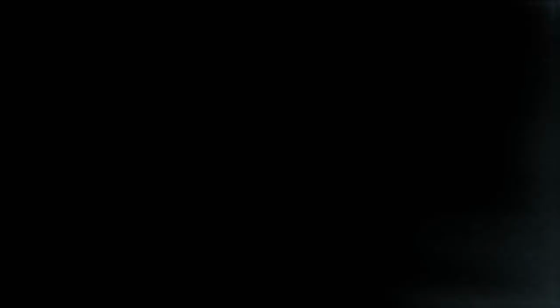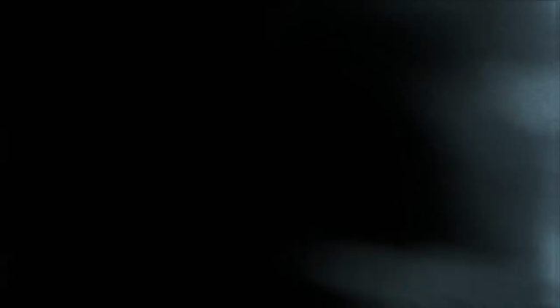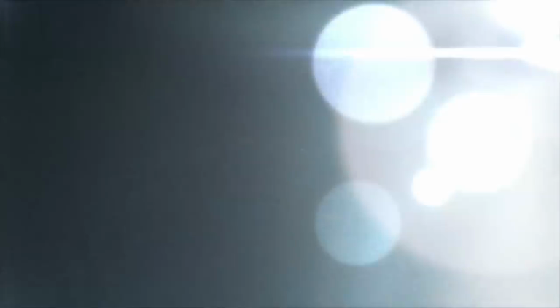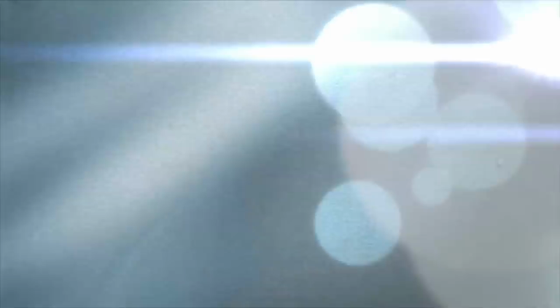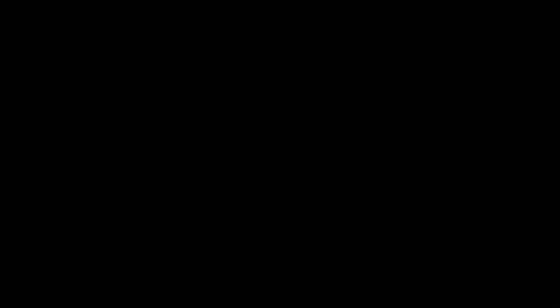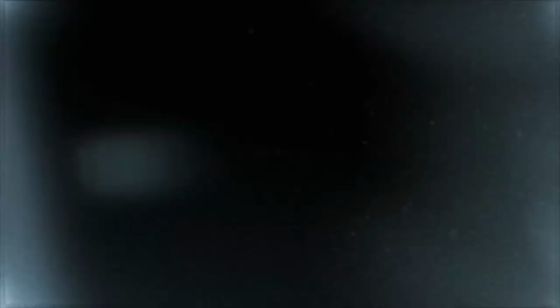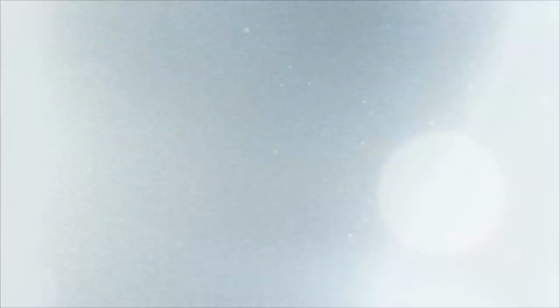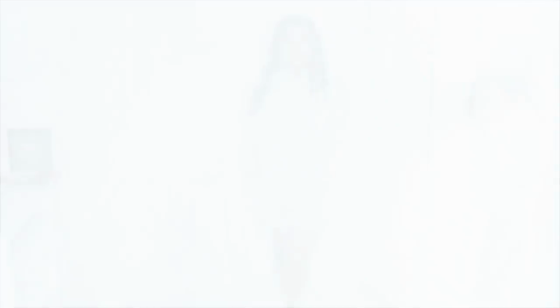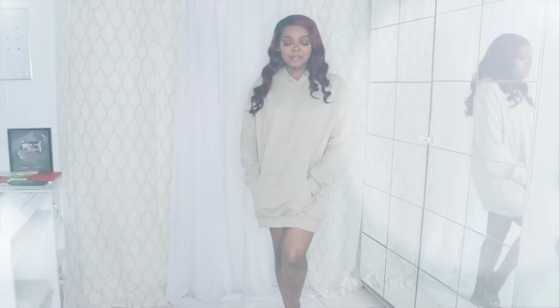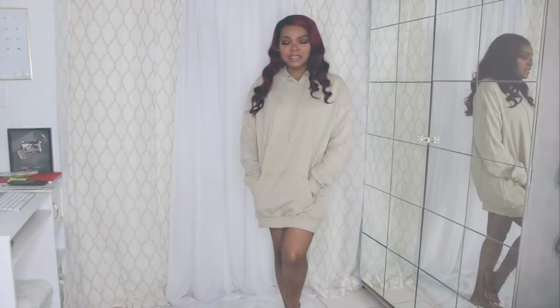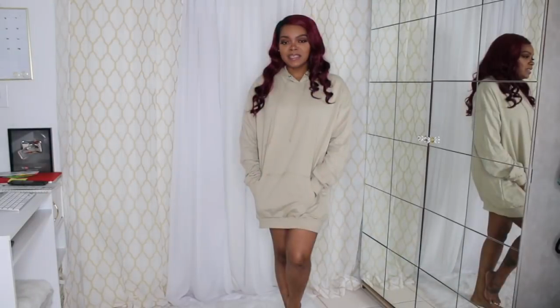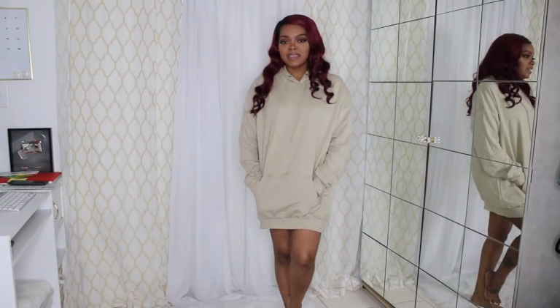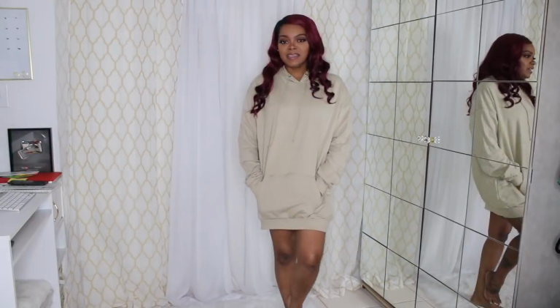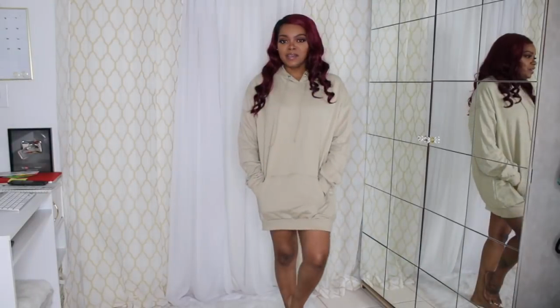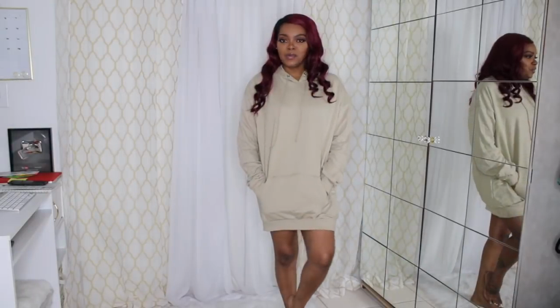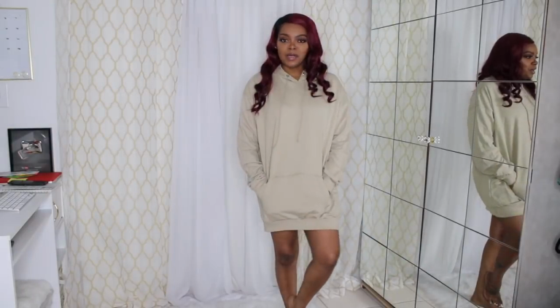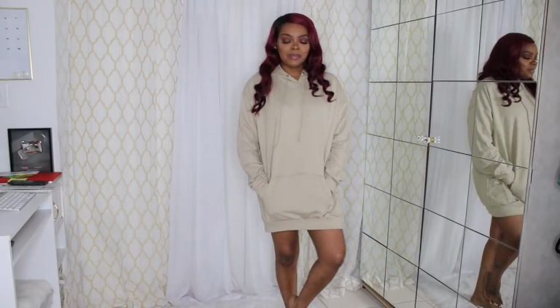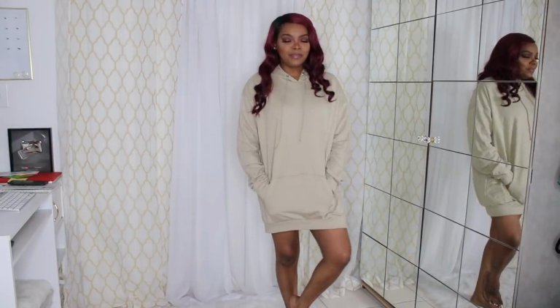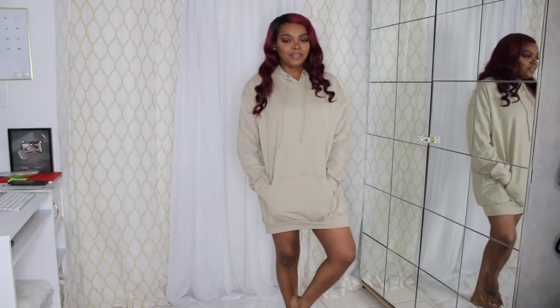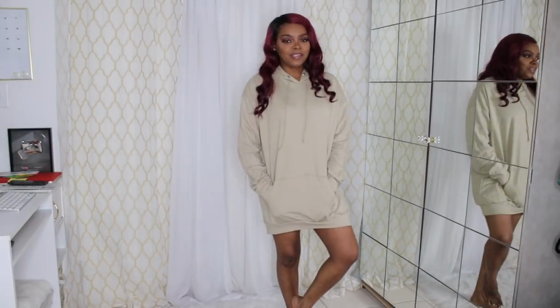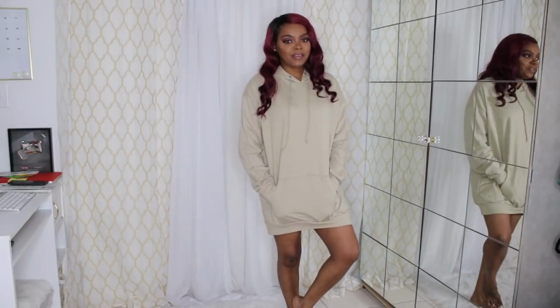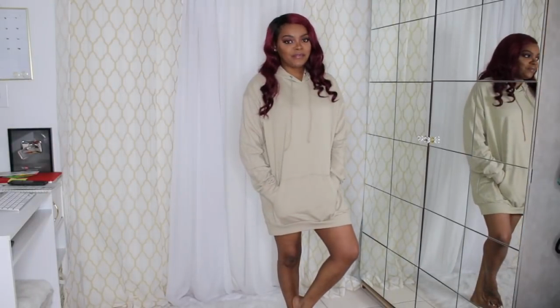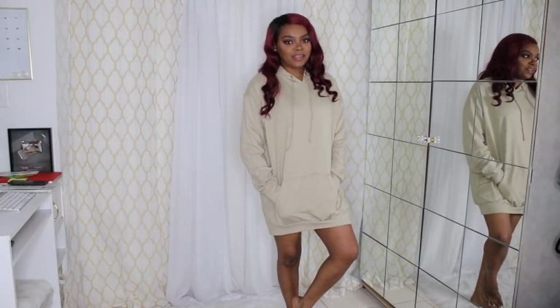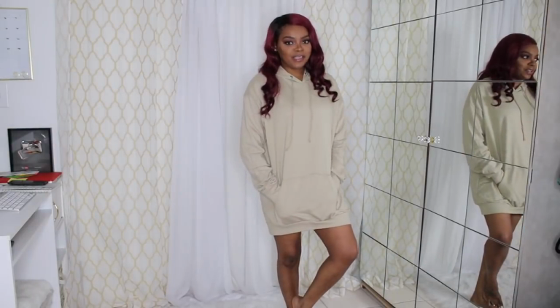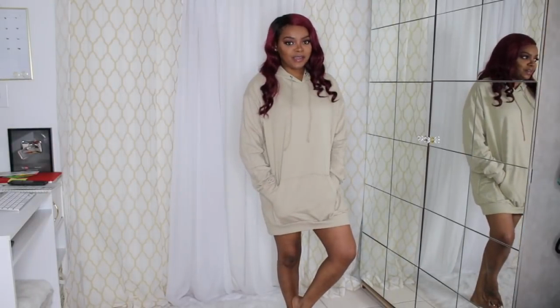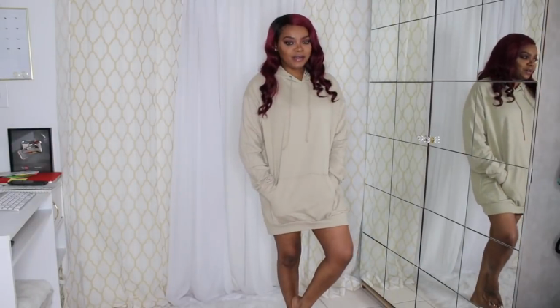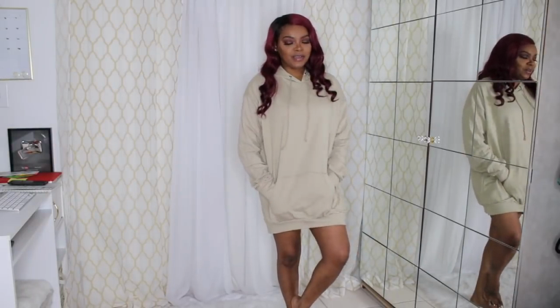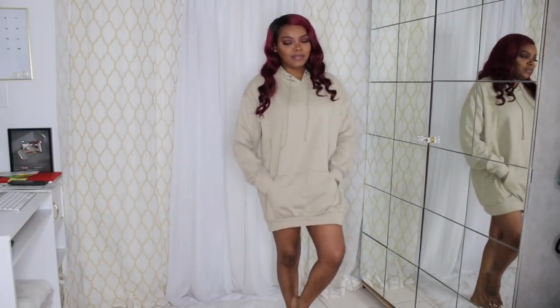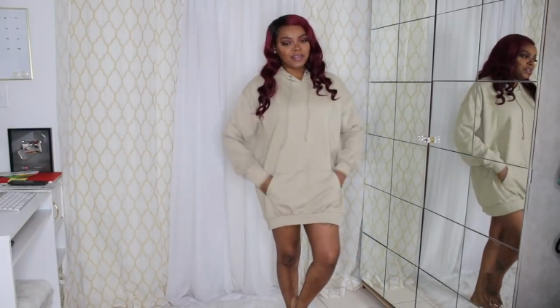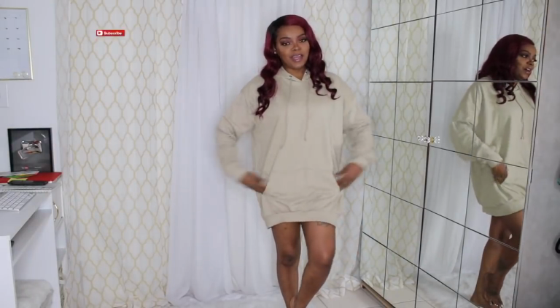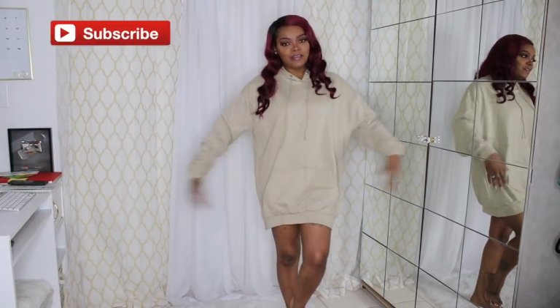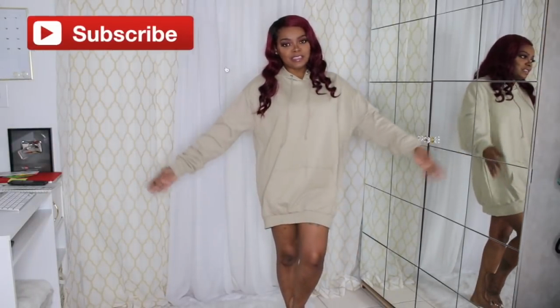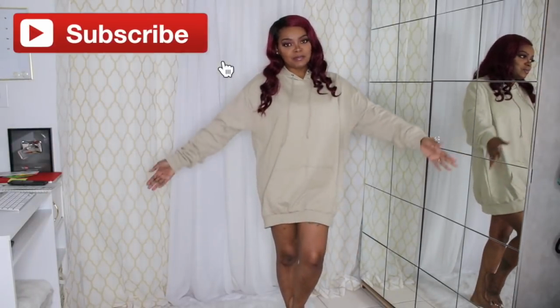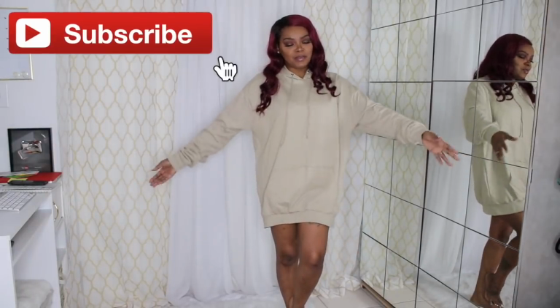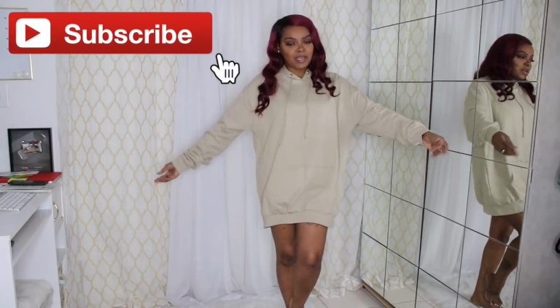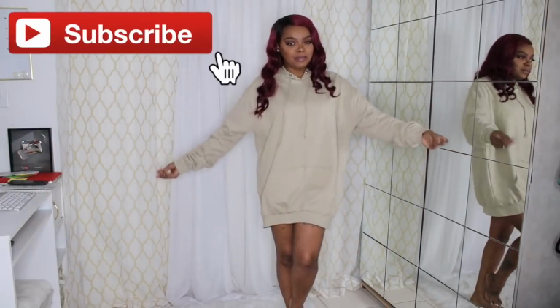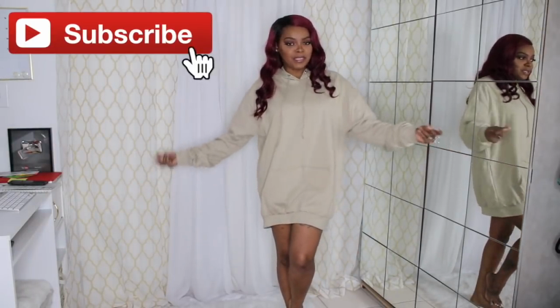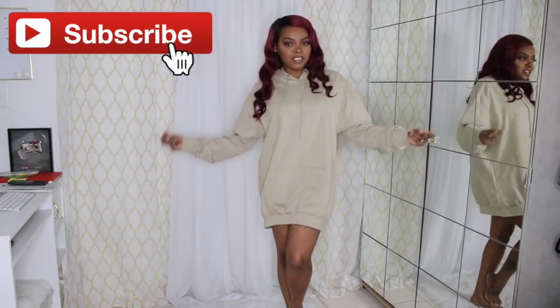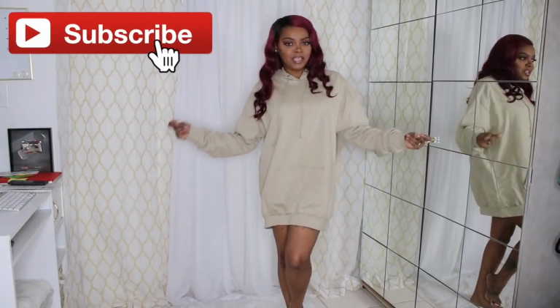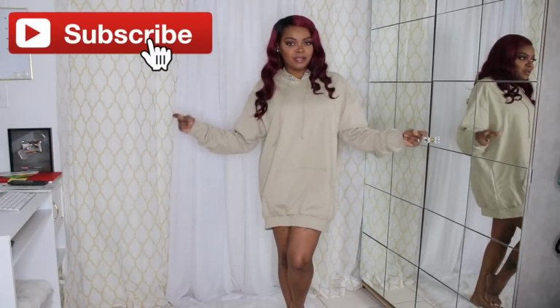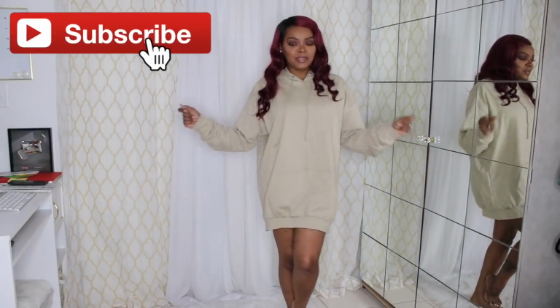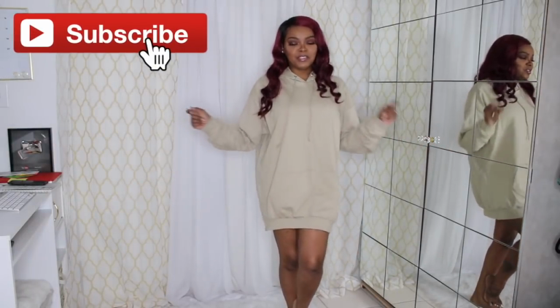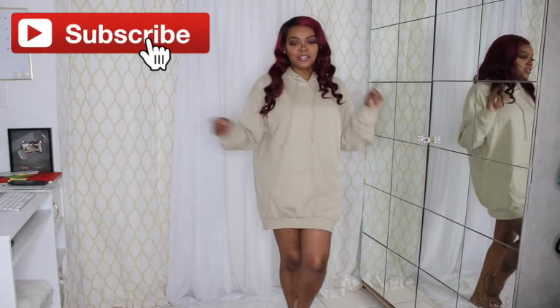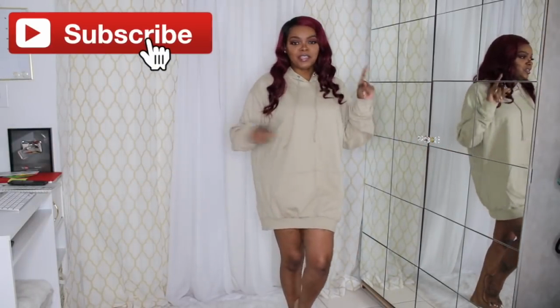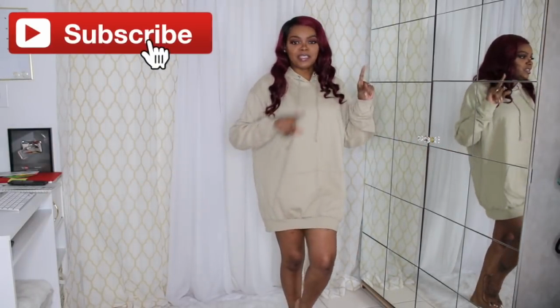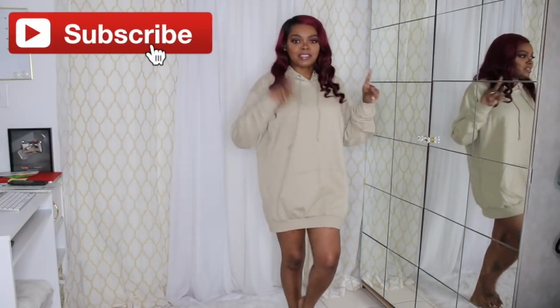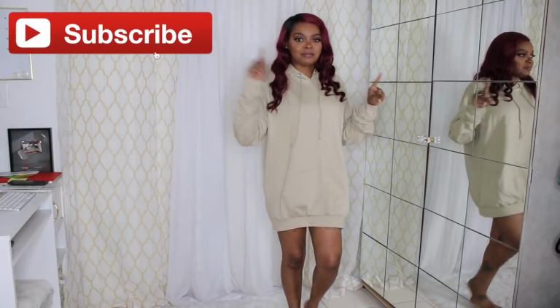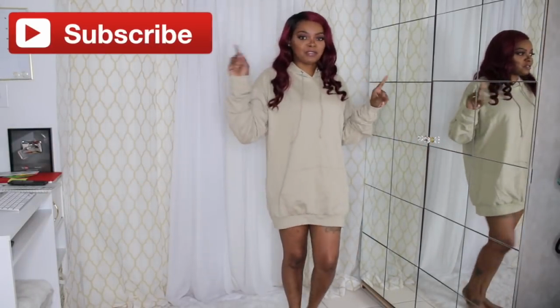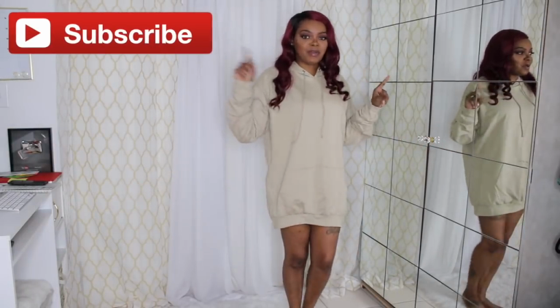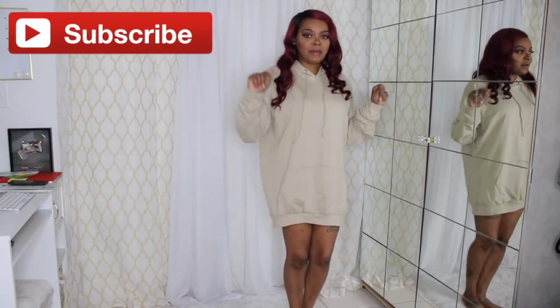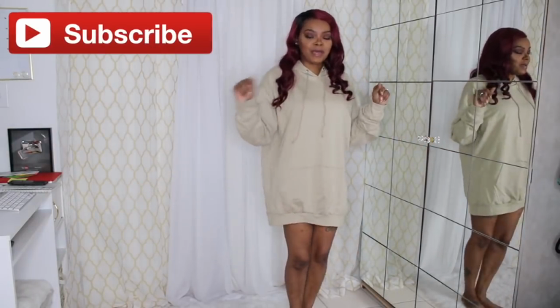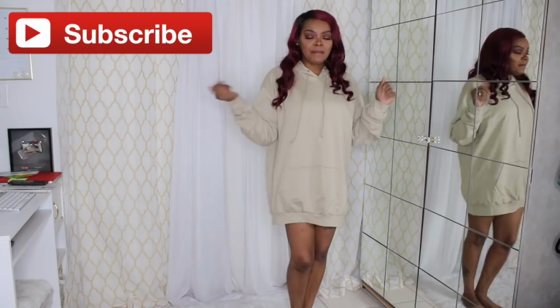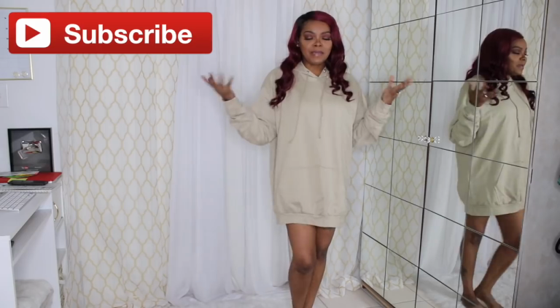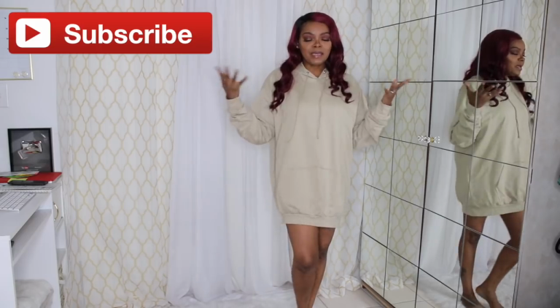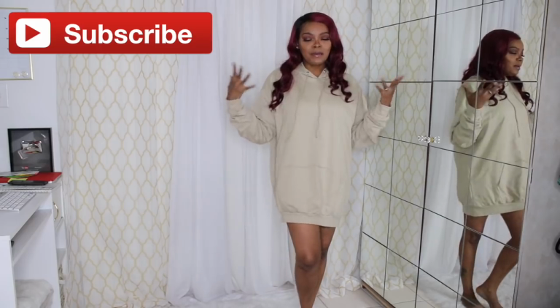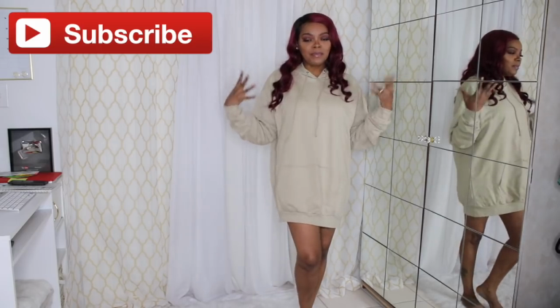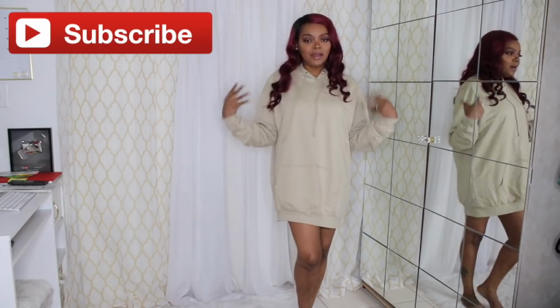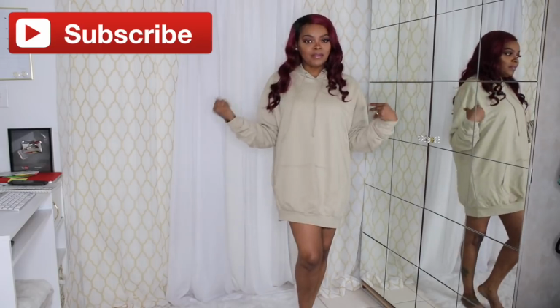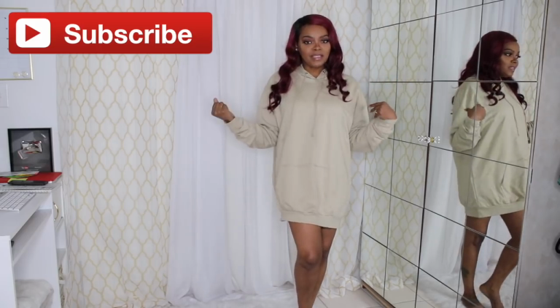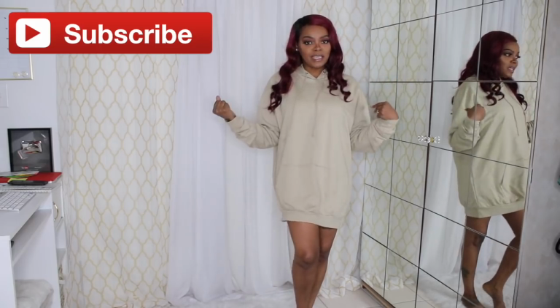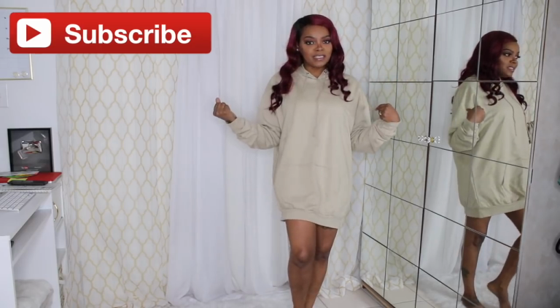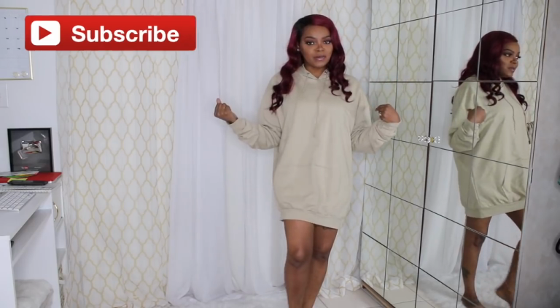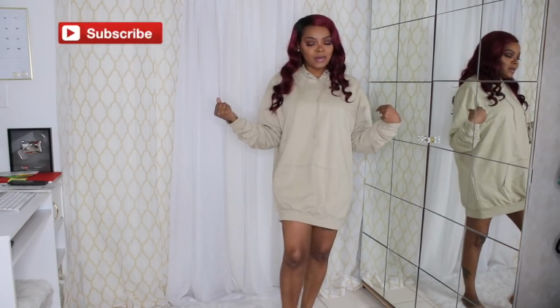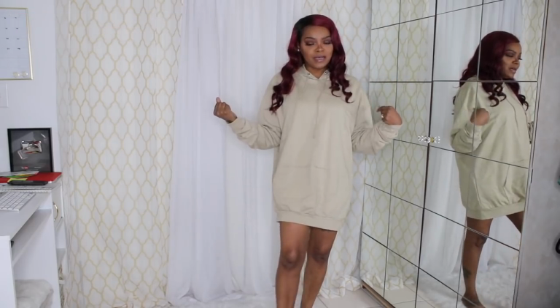Hey everybody, what's up? It's Kiki and welcome back for another video. If you're not already subscribed to my channel, make sure you hit that subscribe button and become part of the Kik Squad.